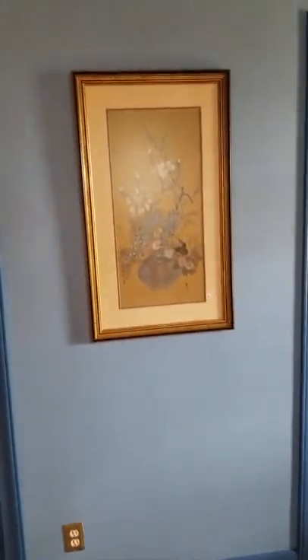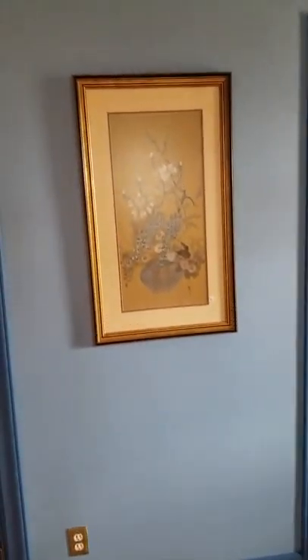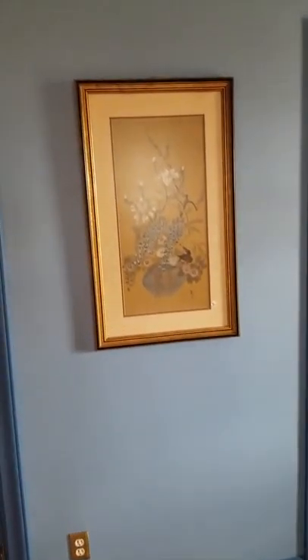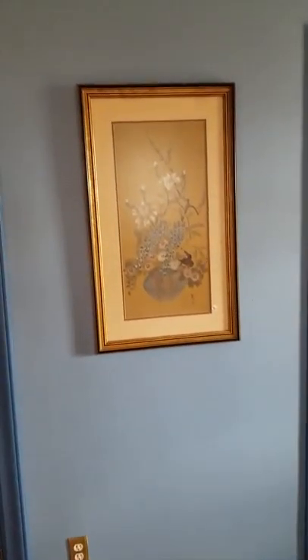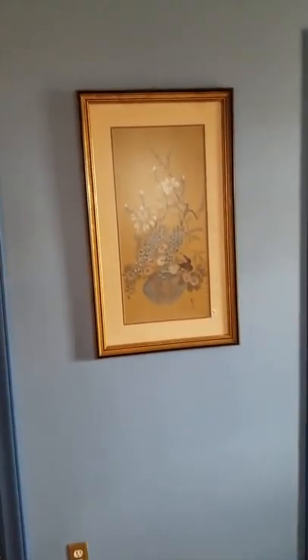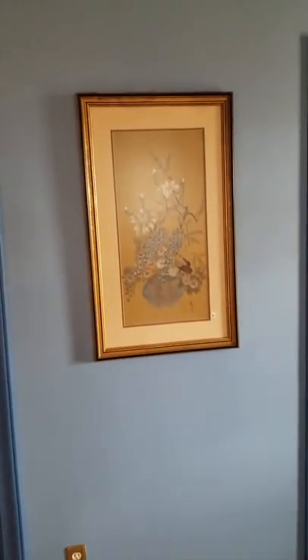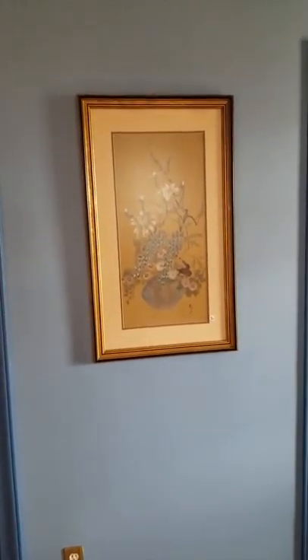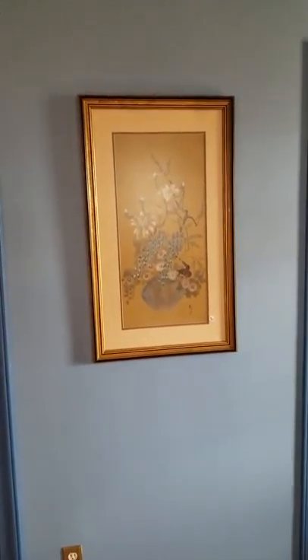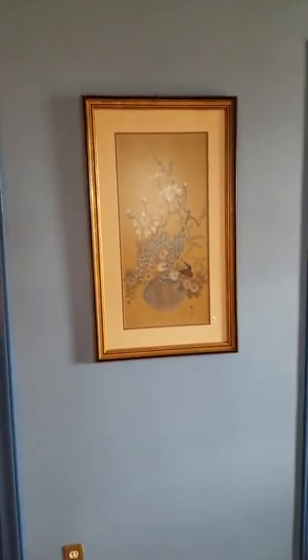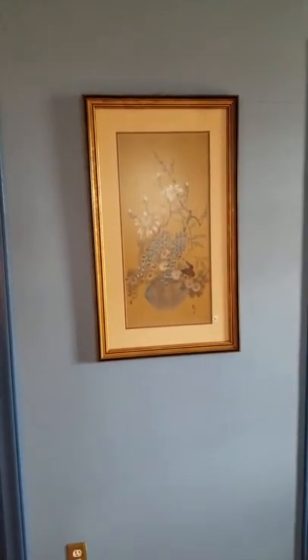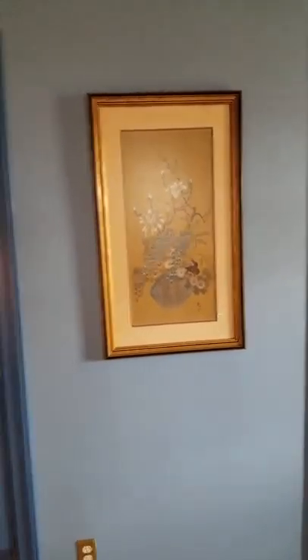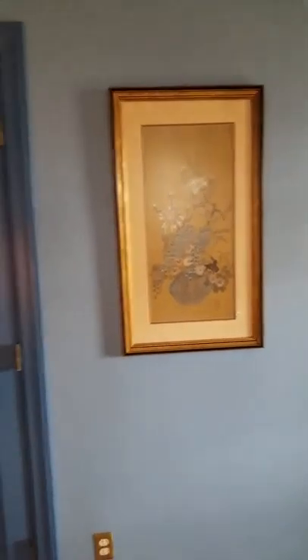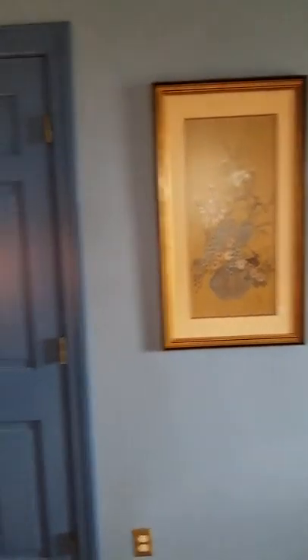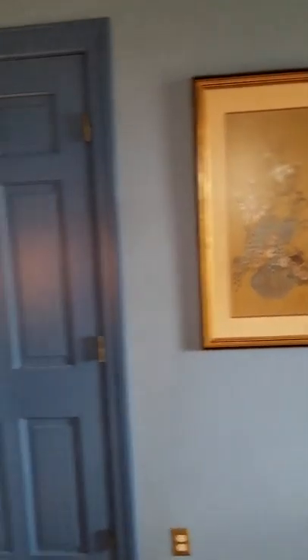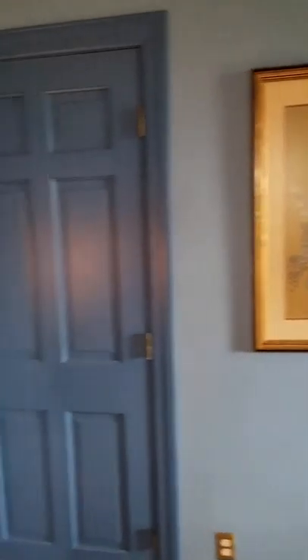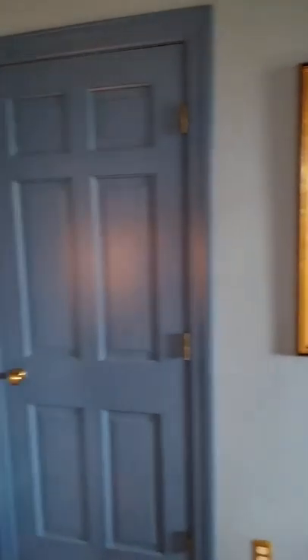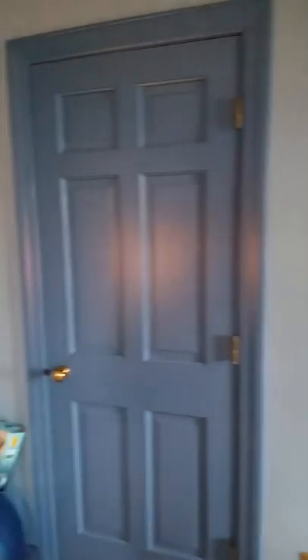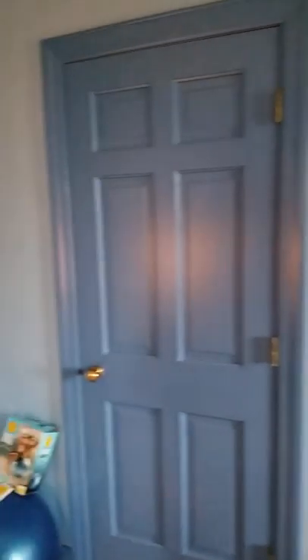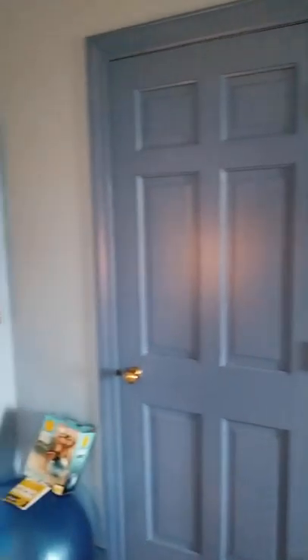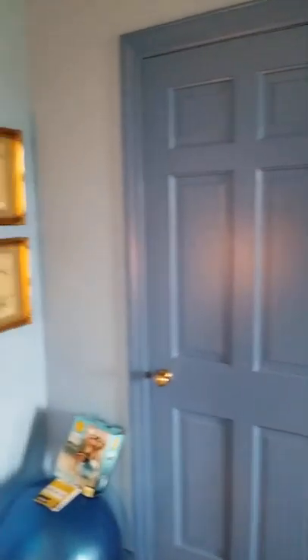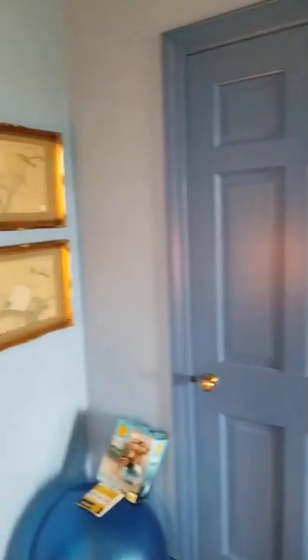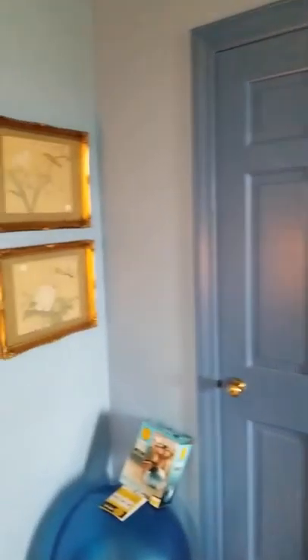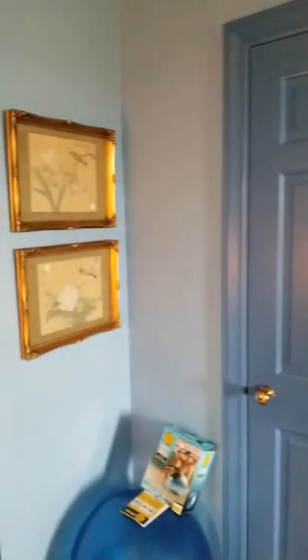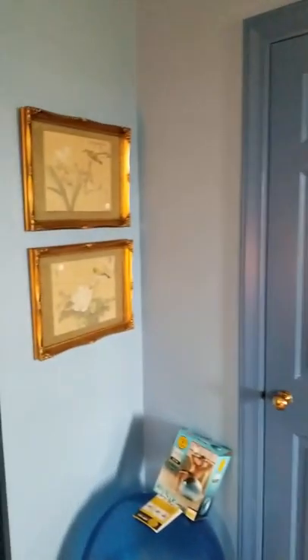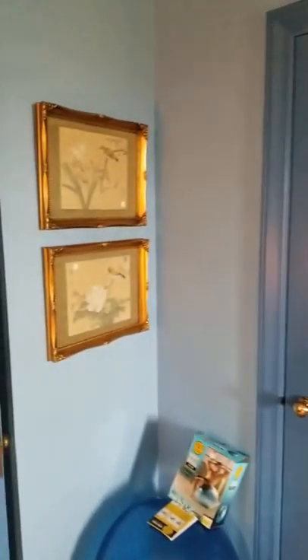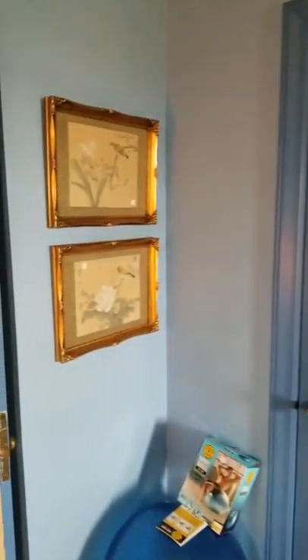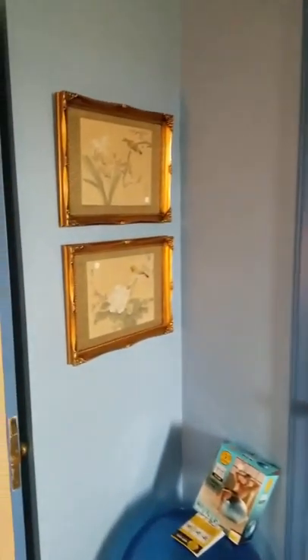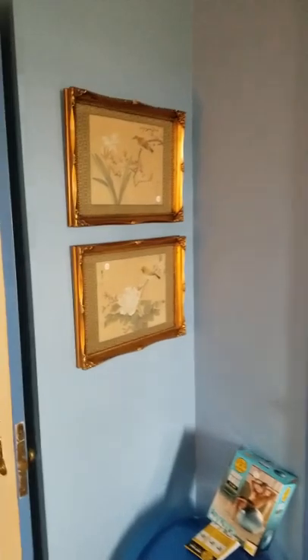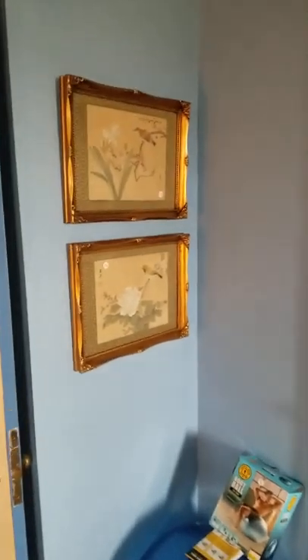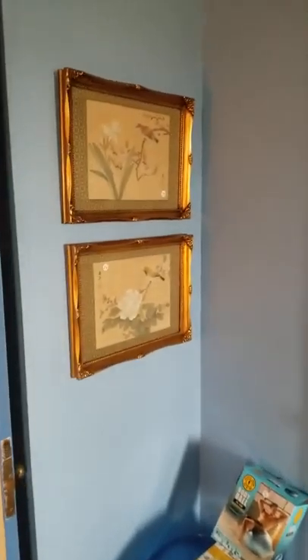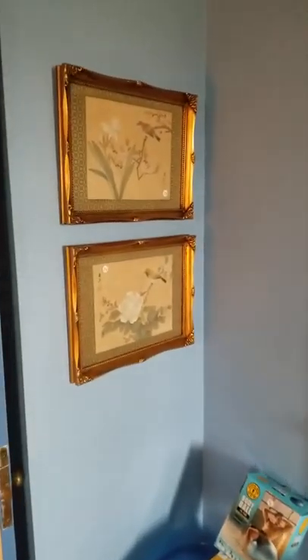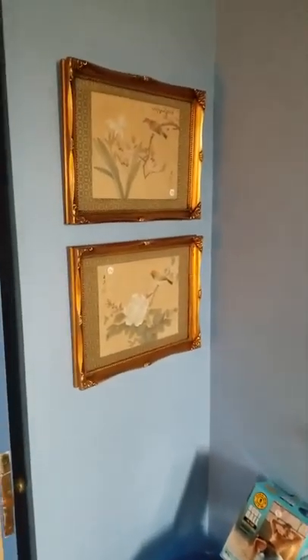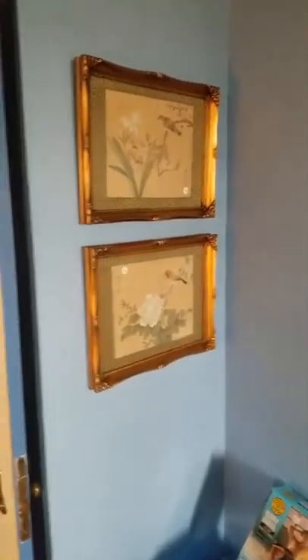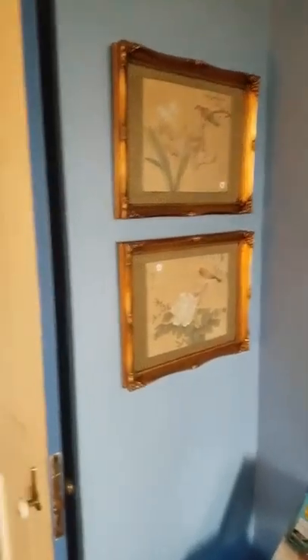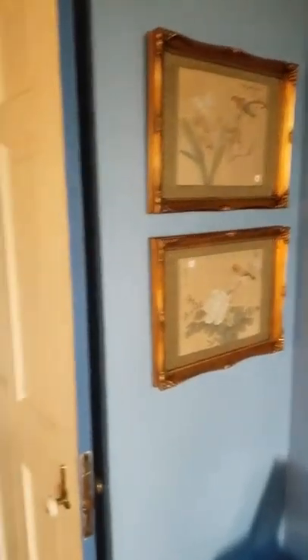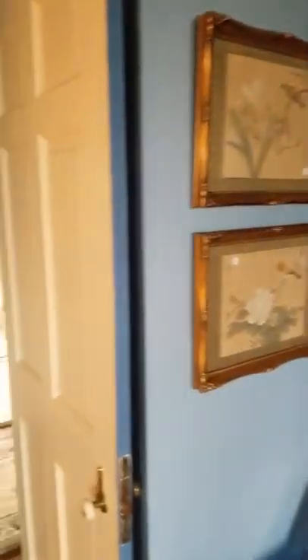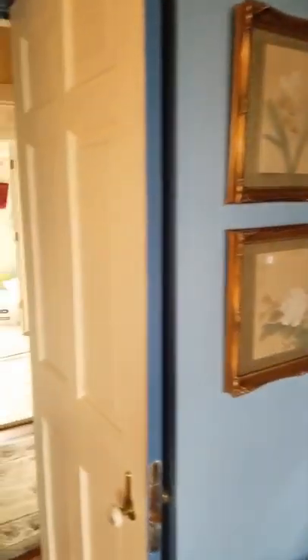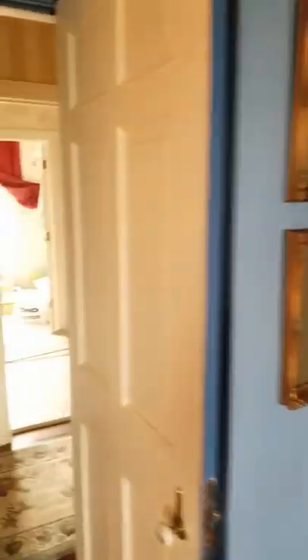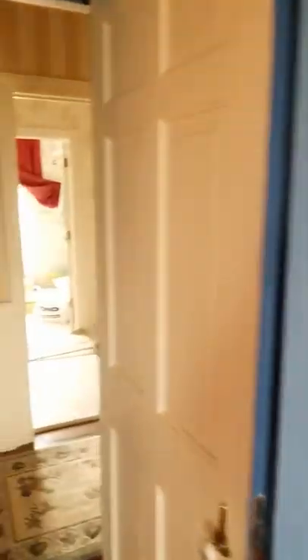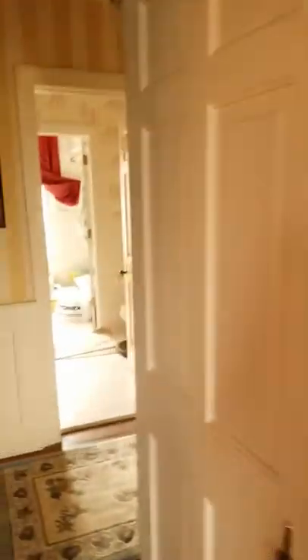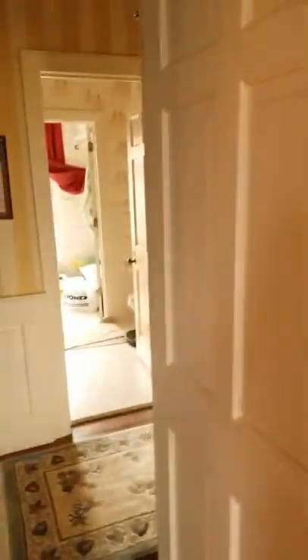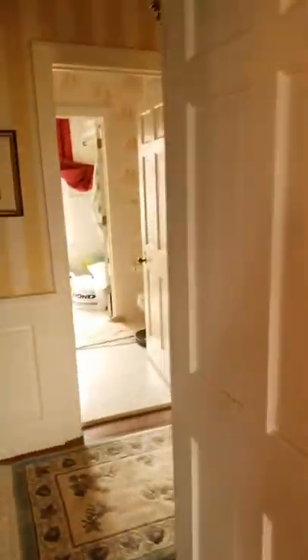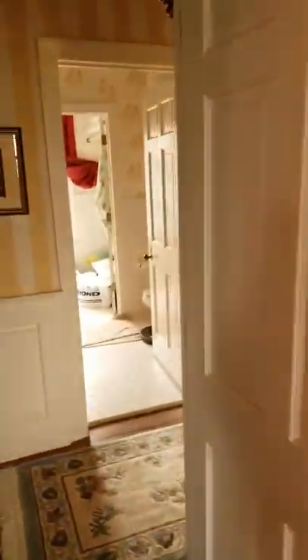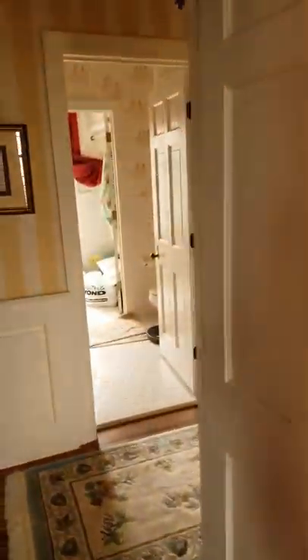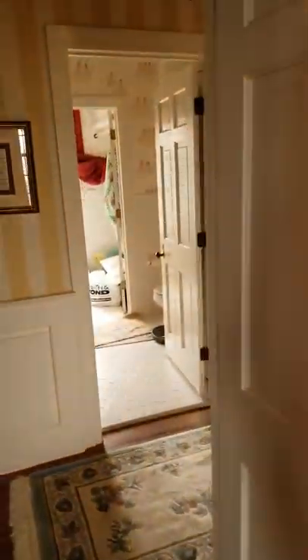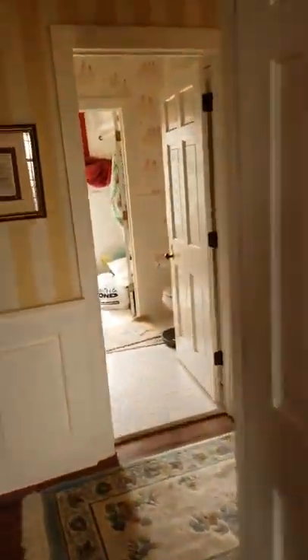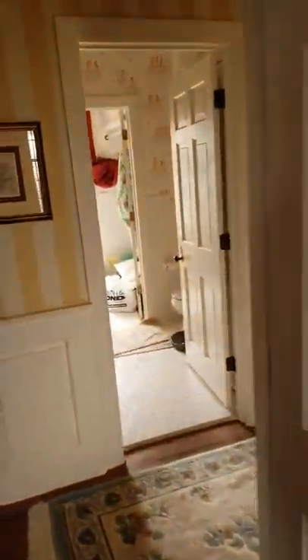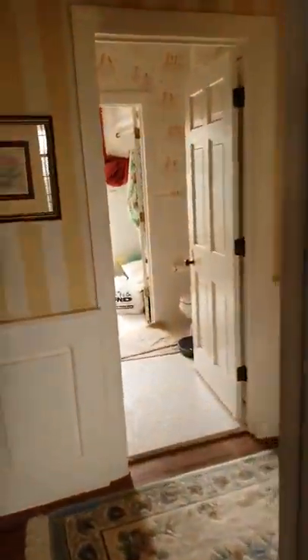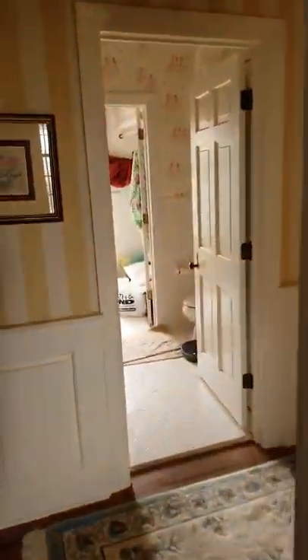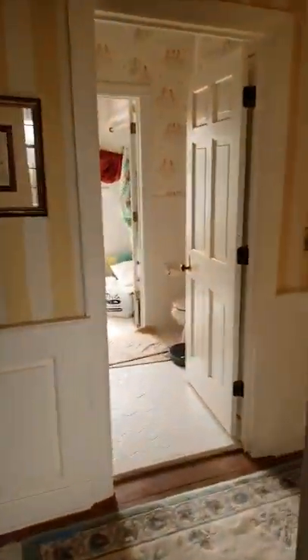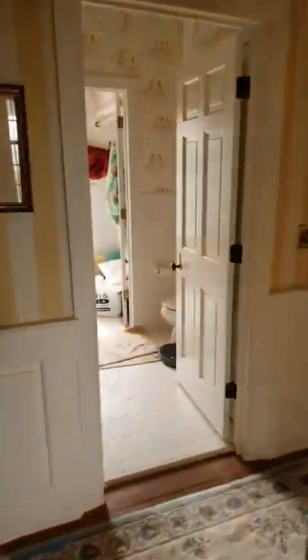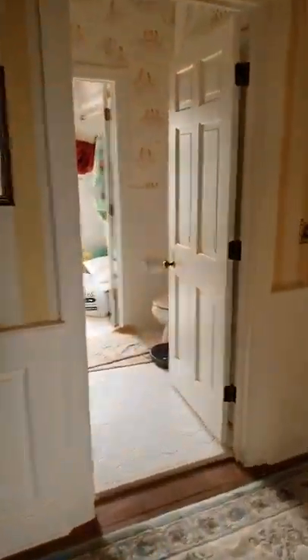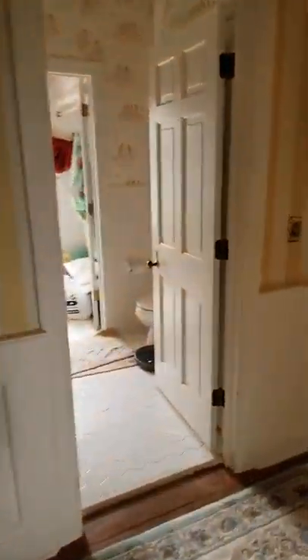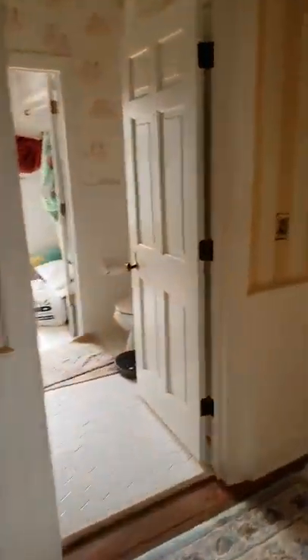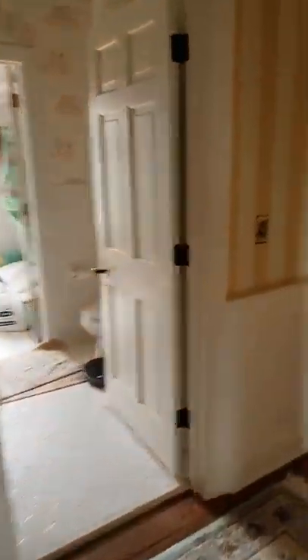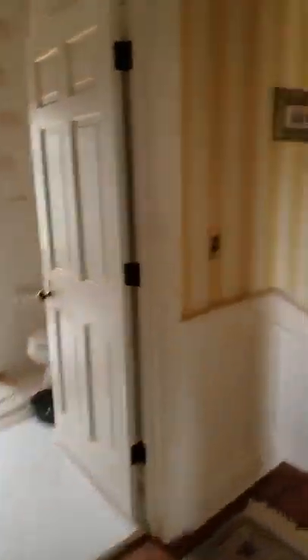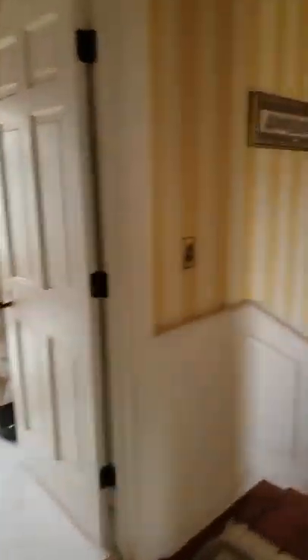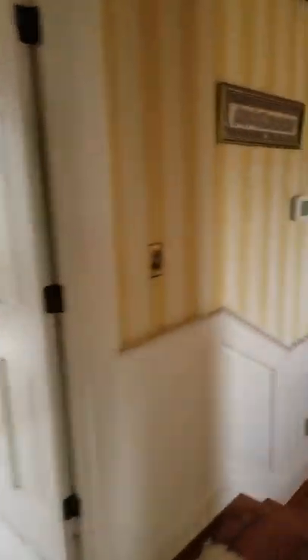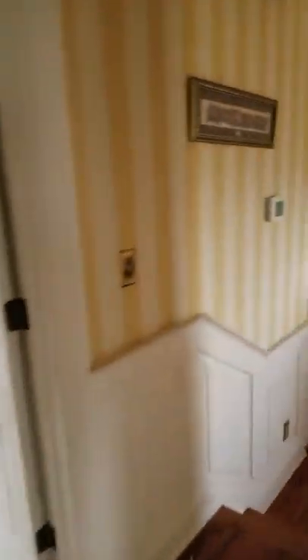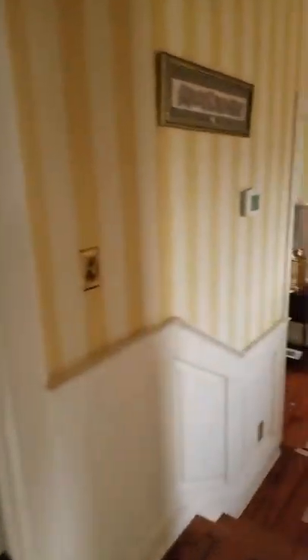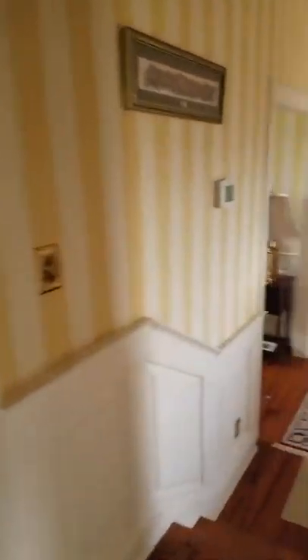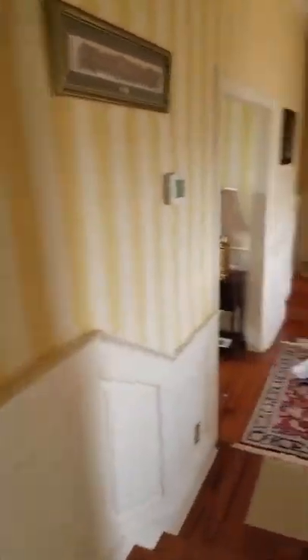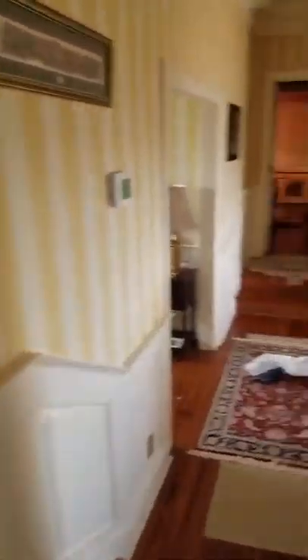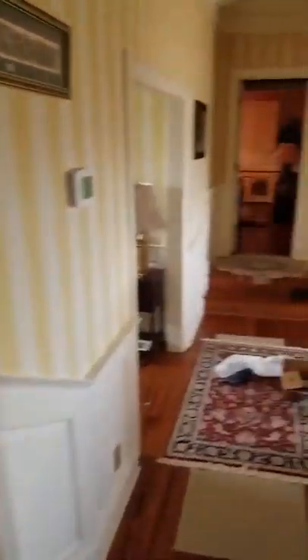Here is another oriental print and a pair of matching prints over here — a good mix of the oriental. That covers the upstairs.